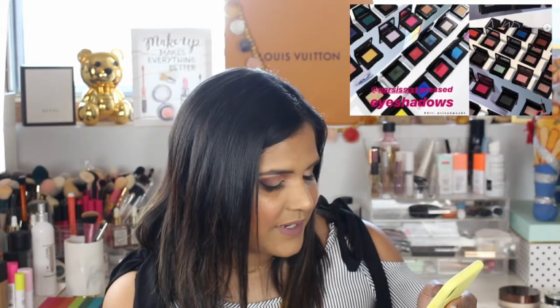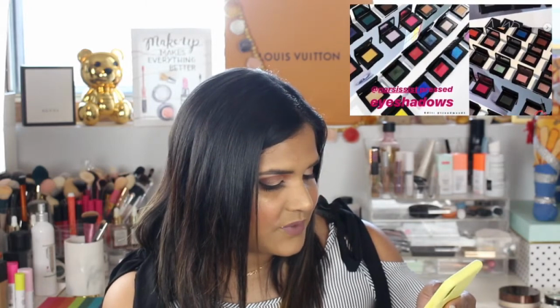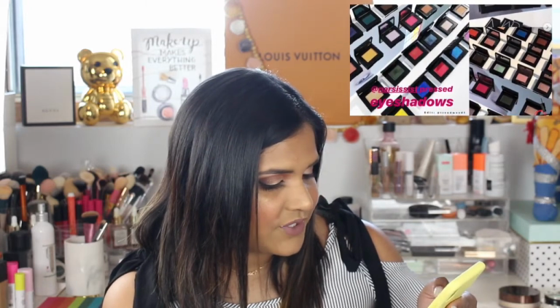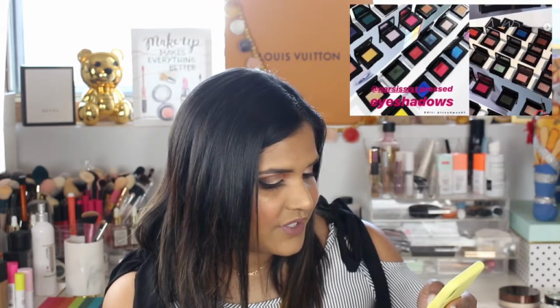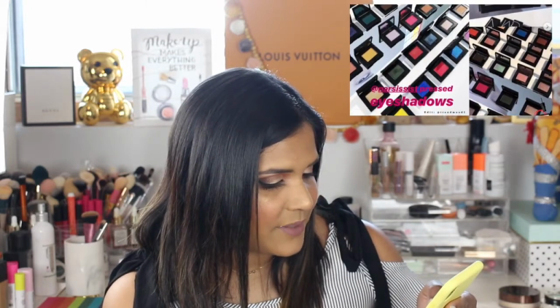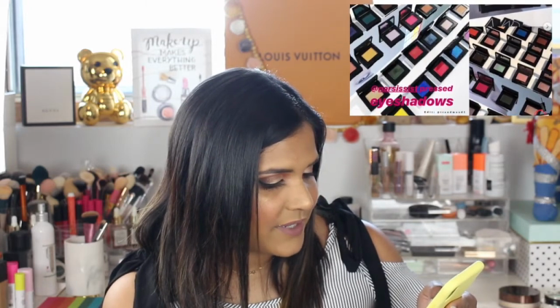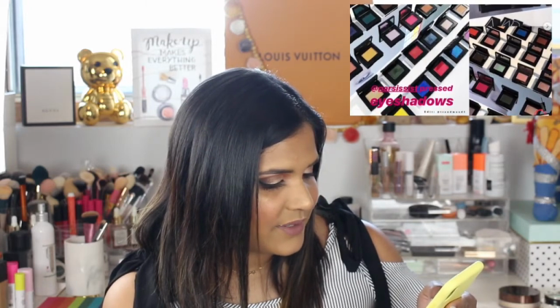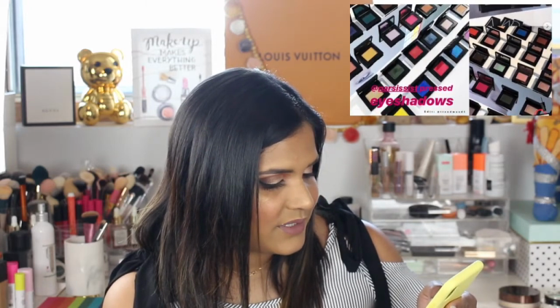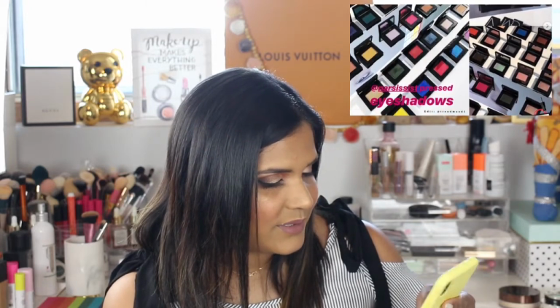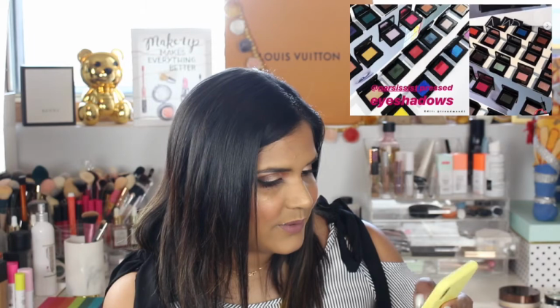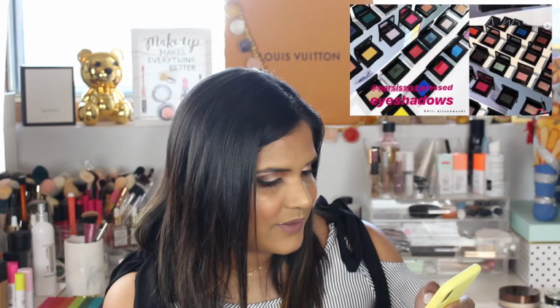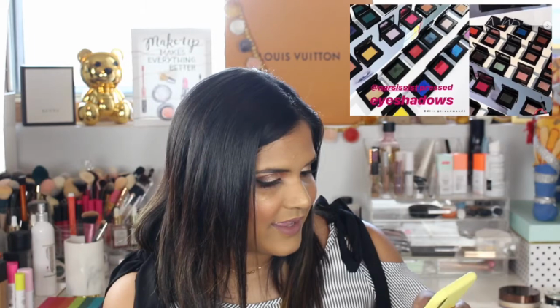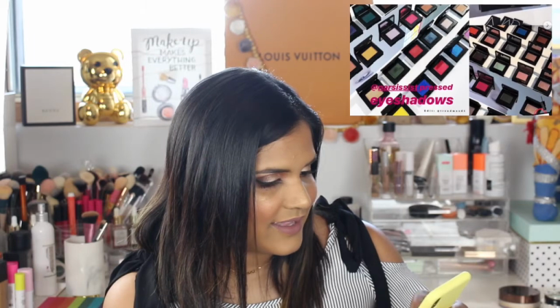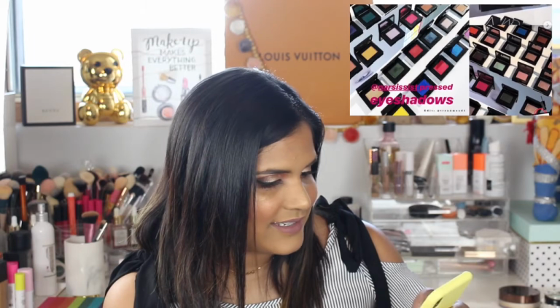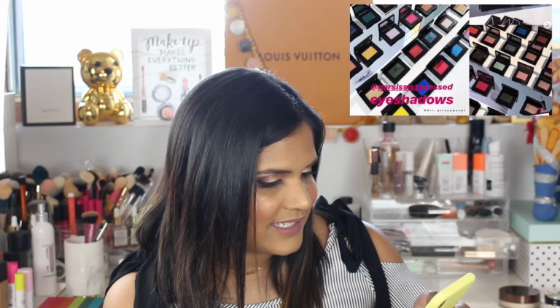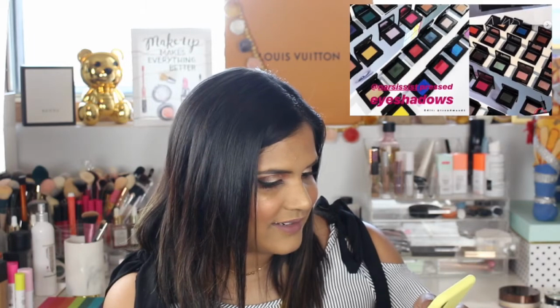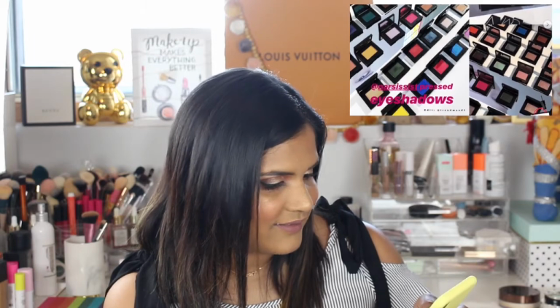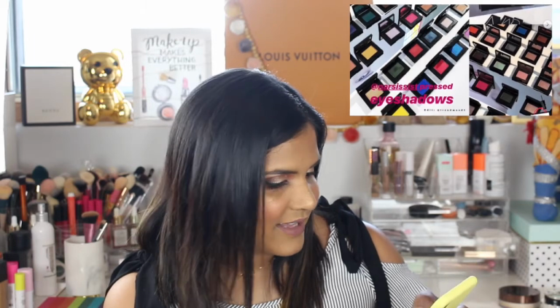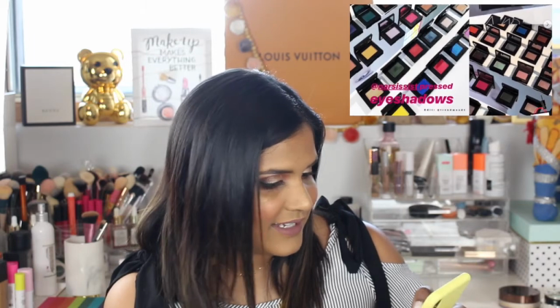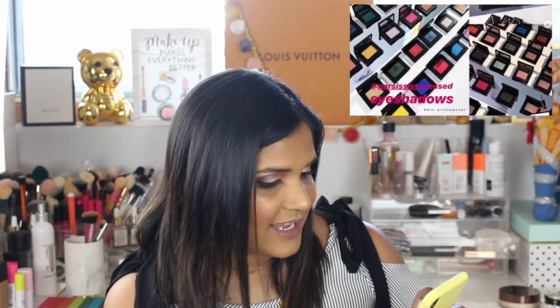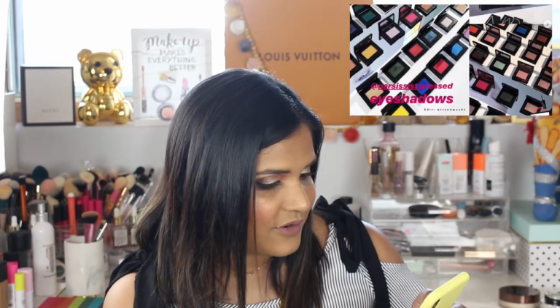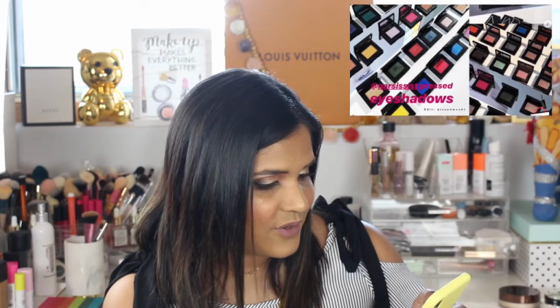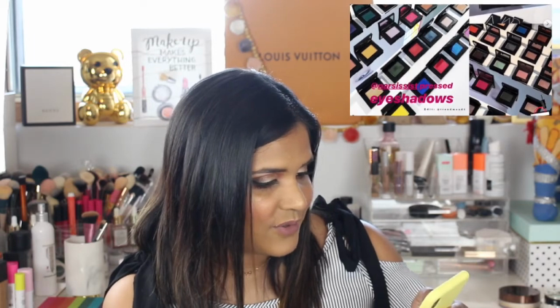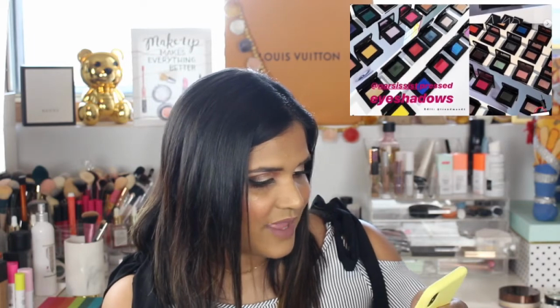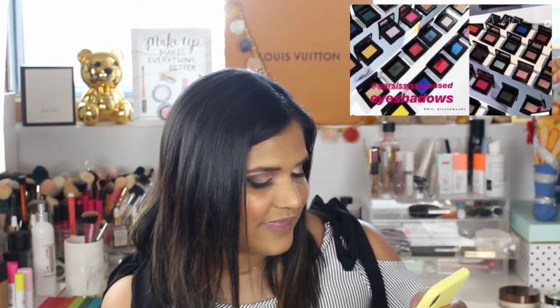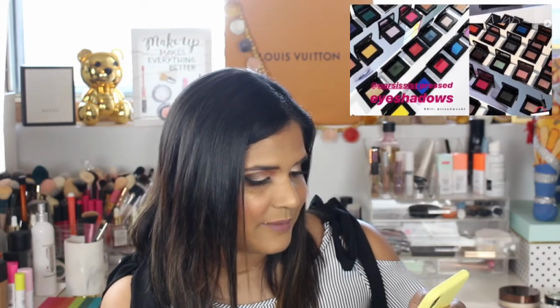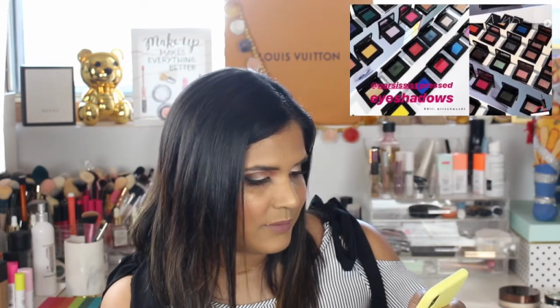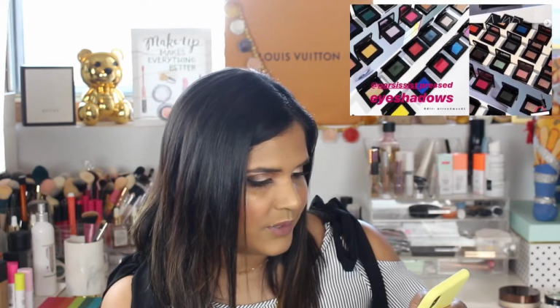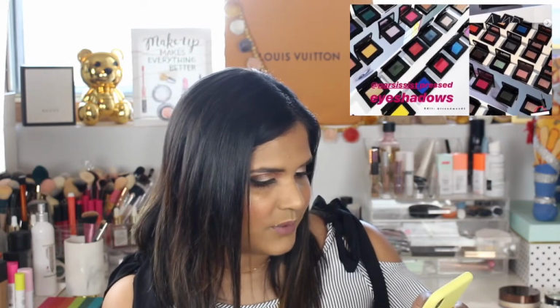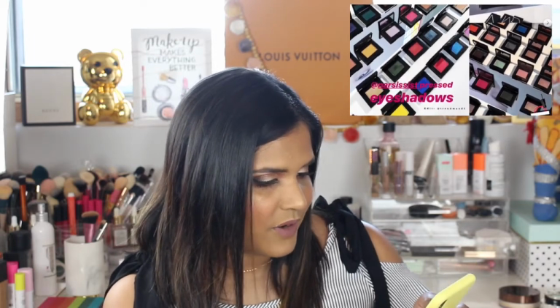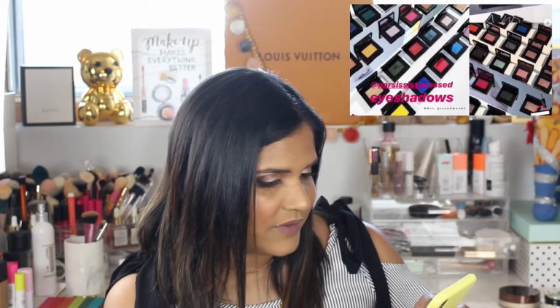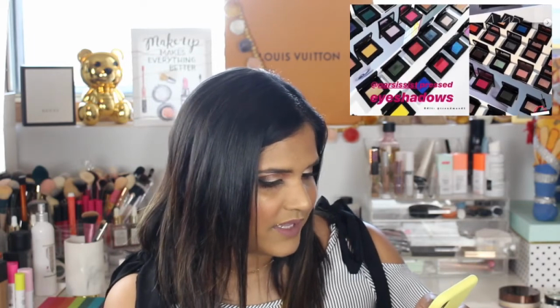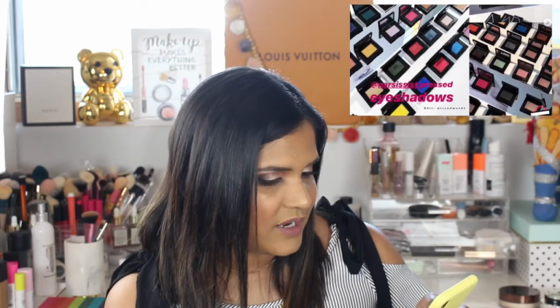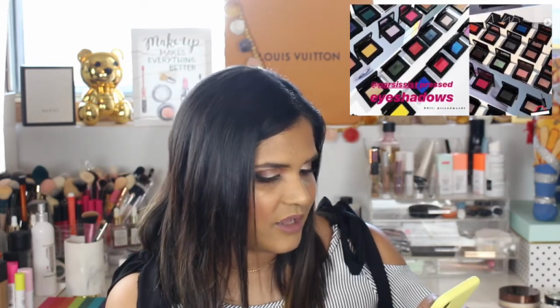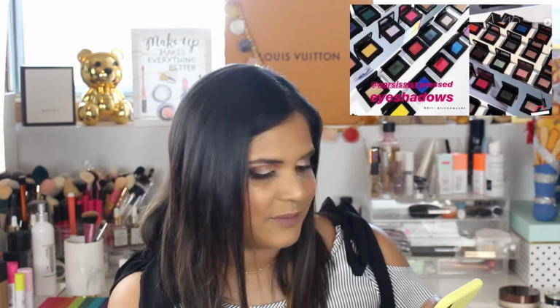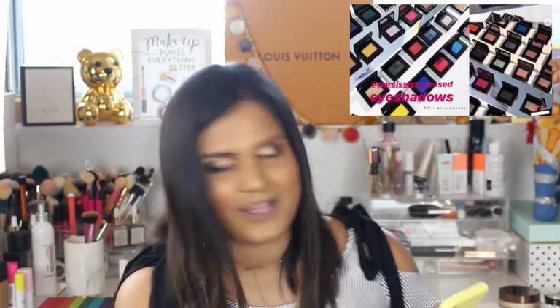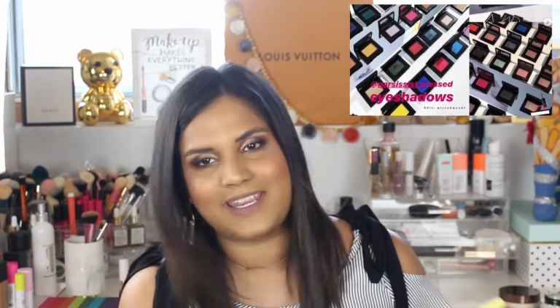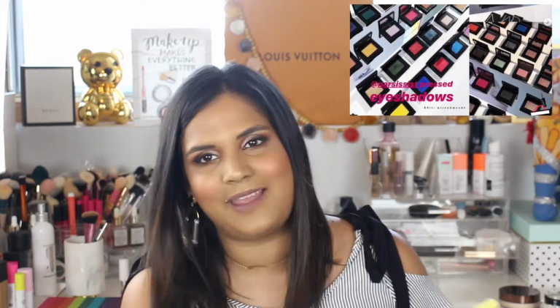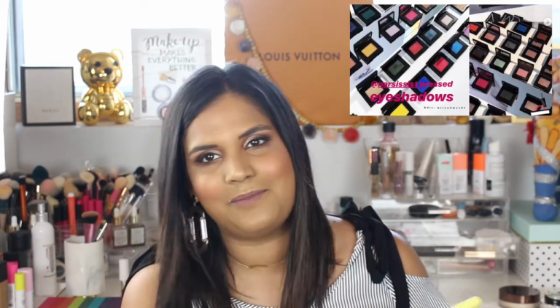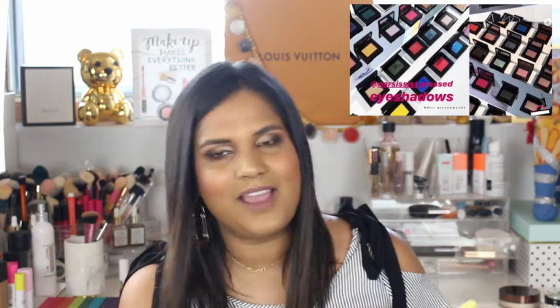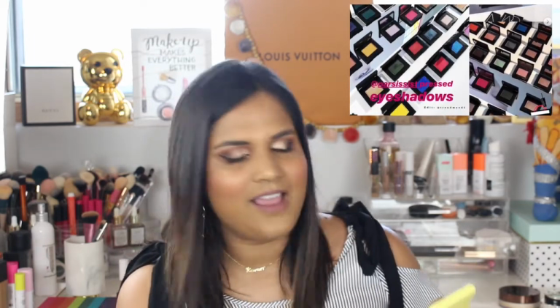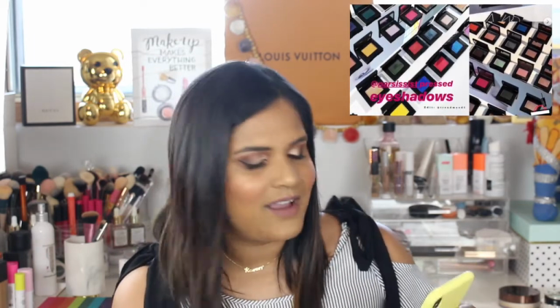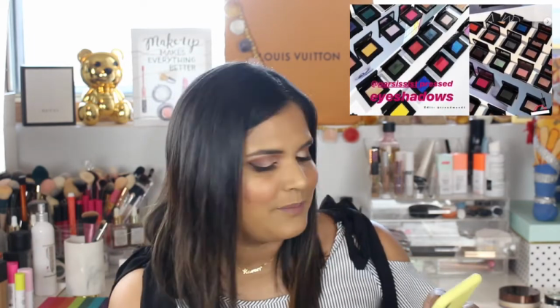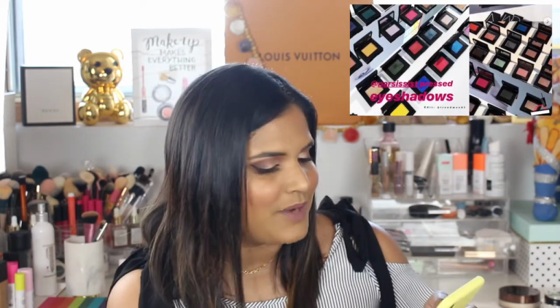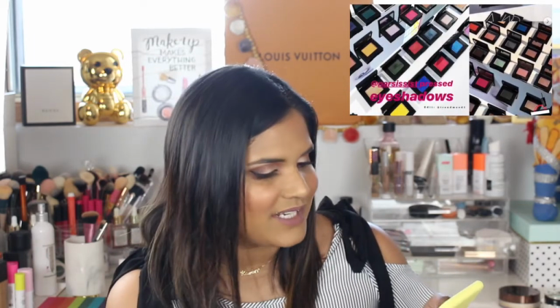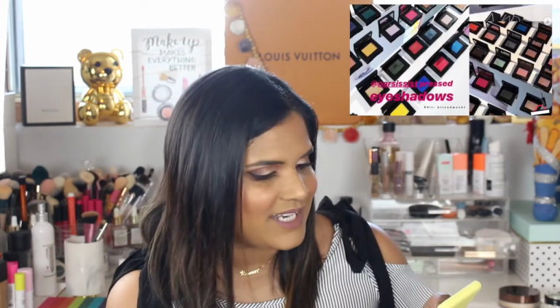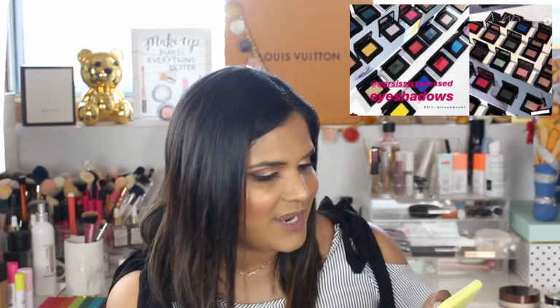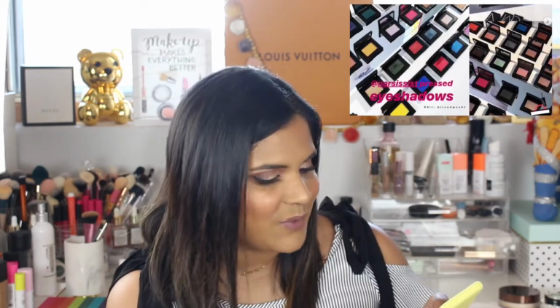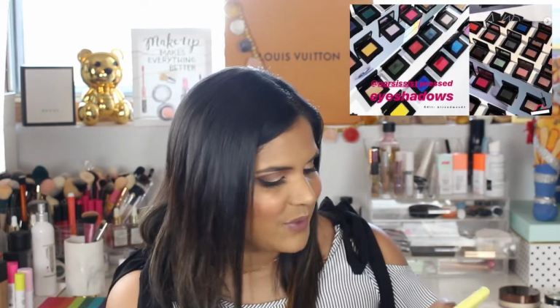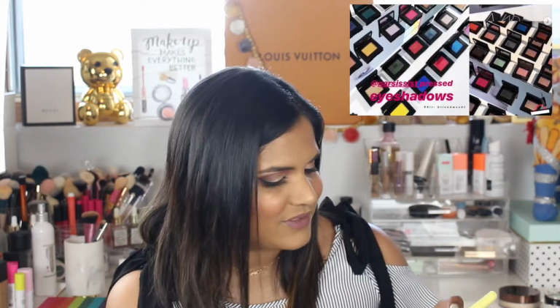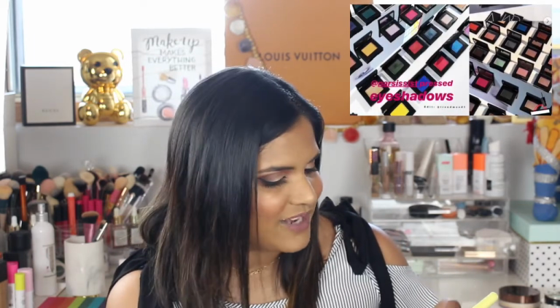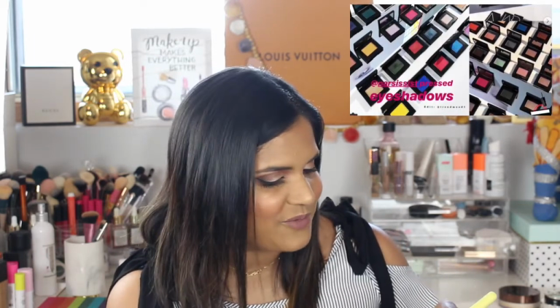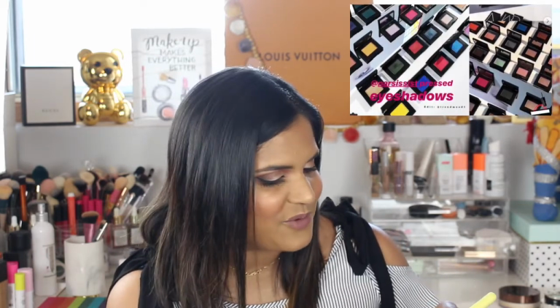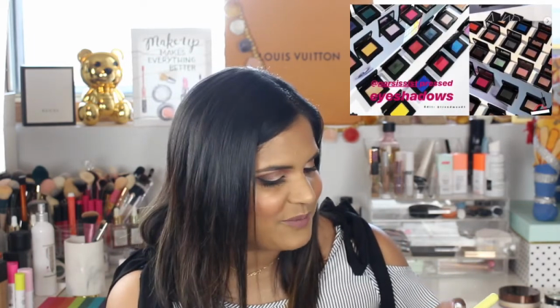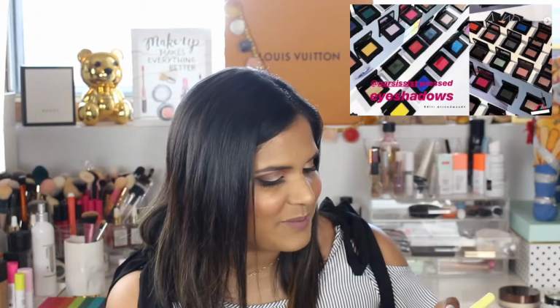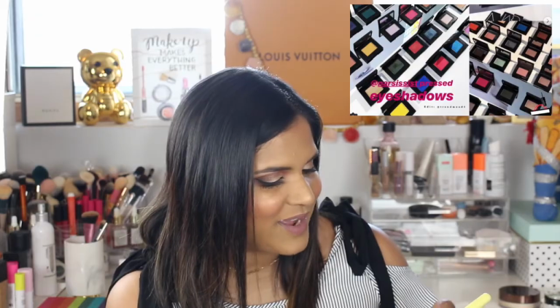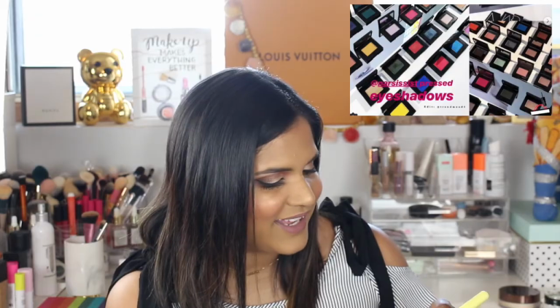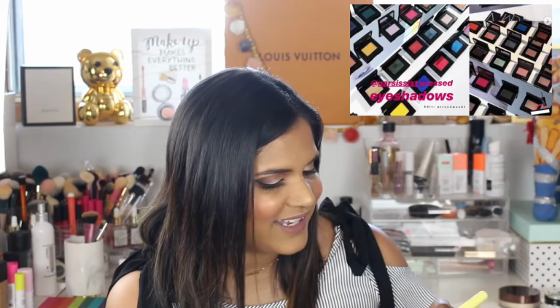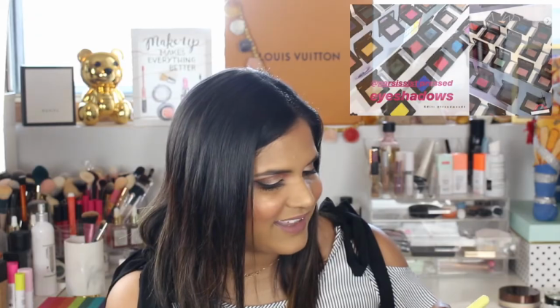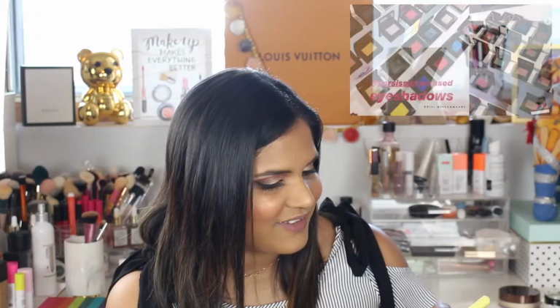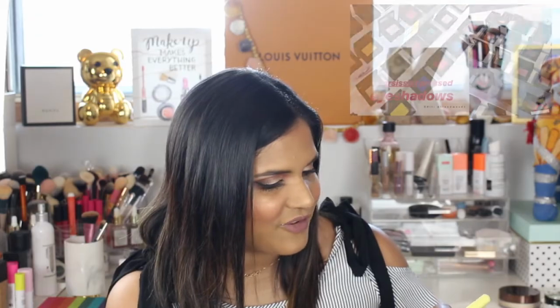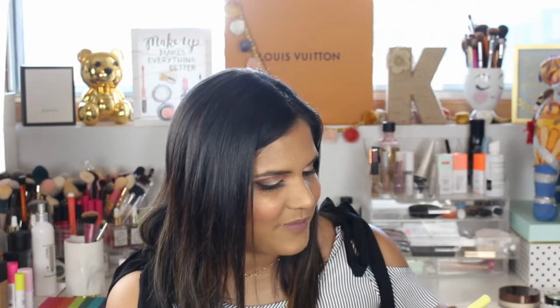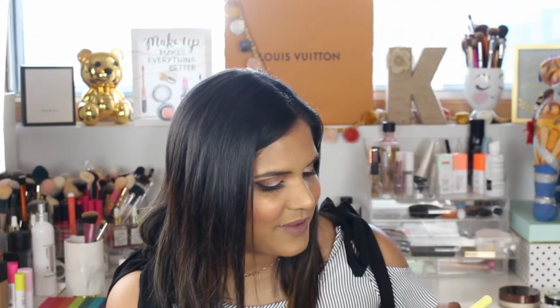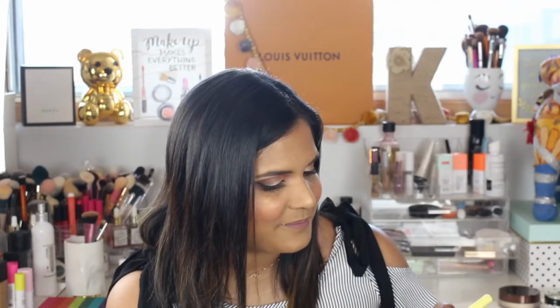That yellow and that blue are really calling my name, but I won't be buying anything from them.